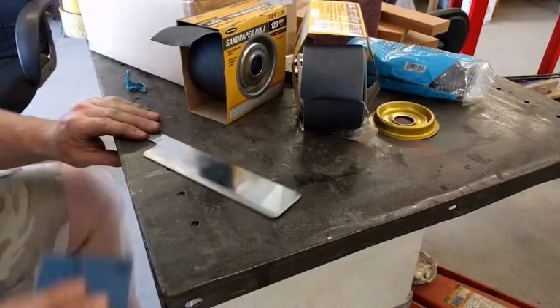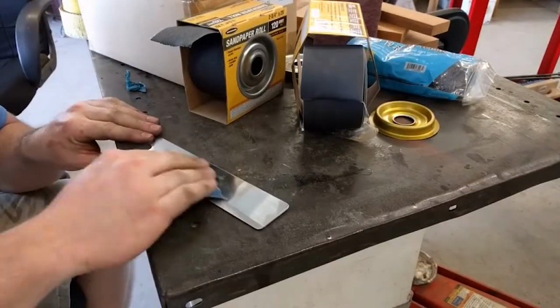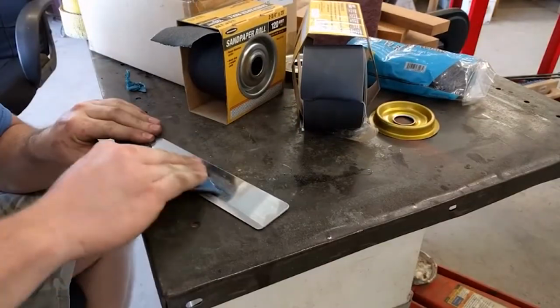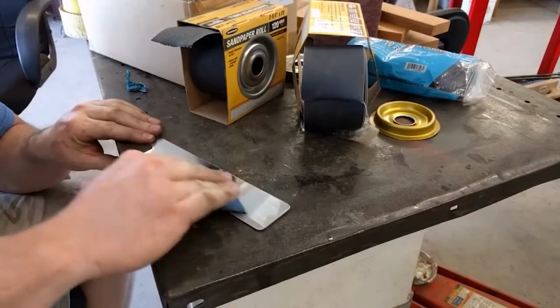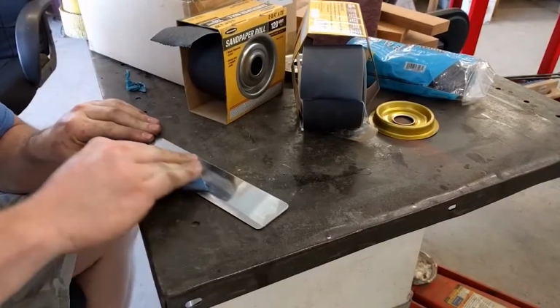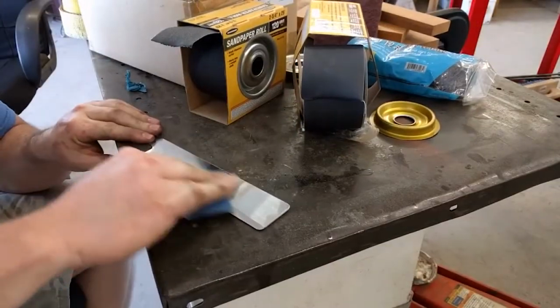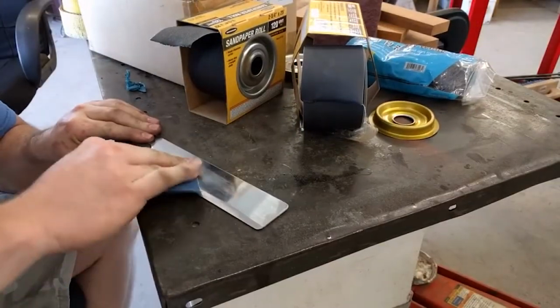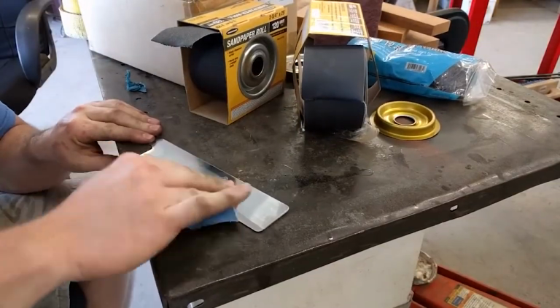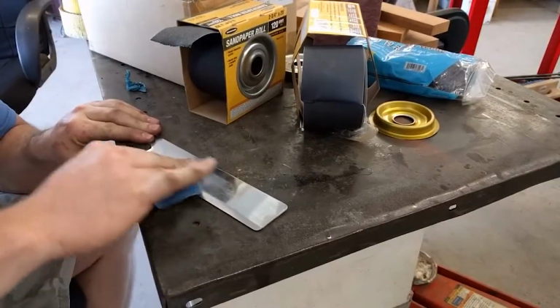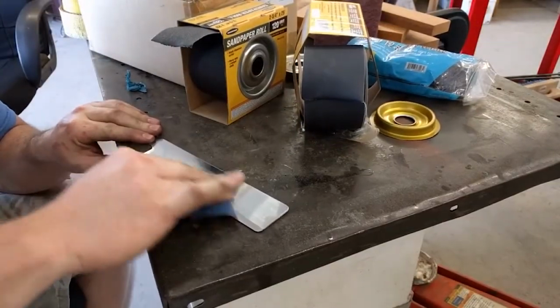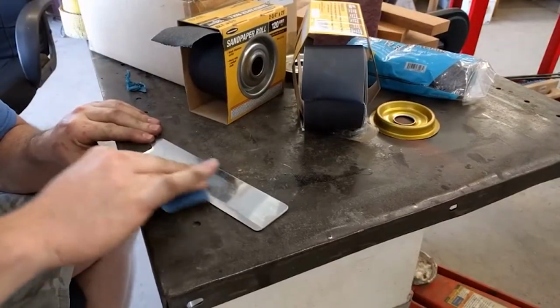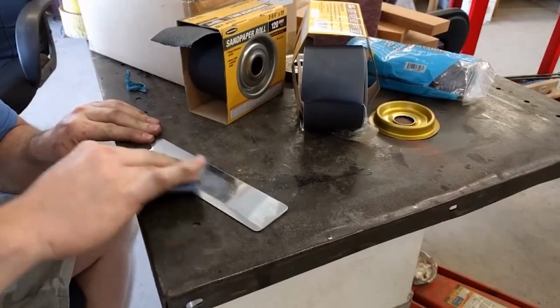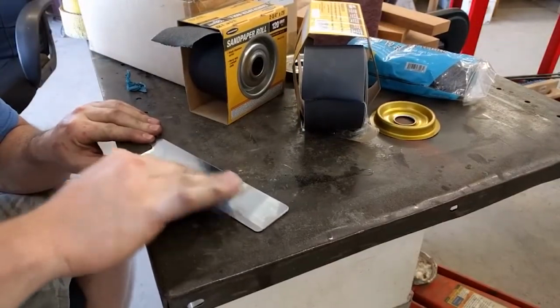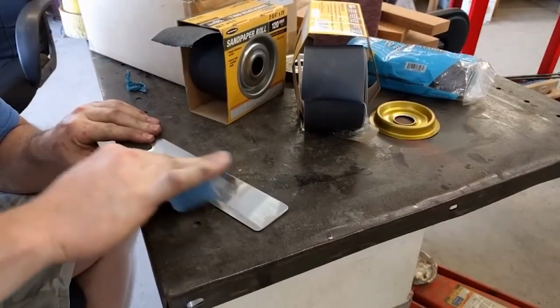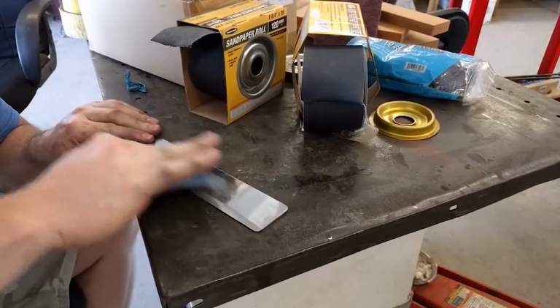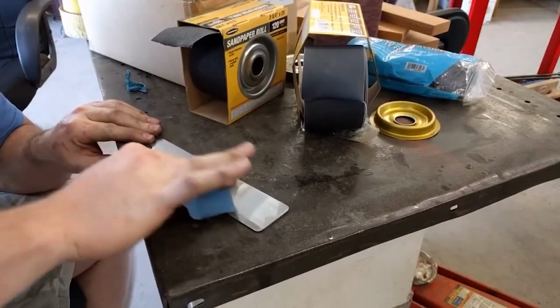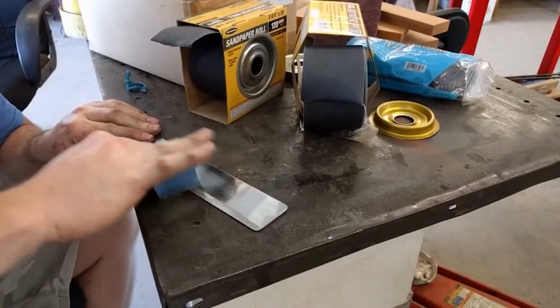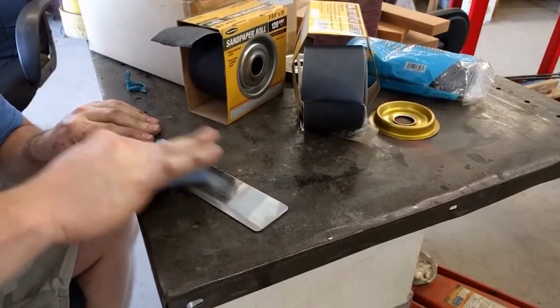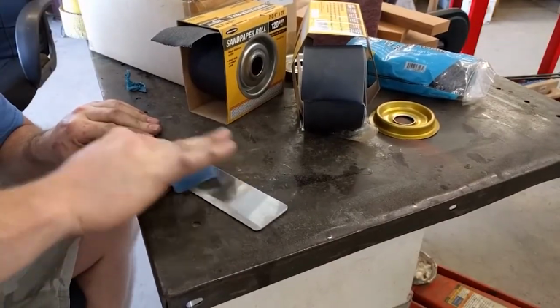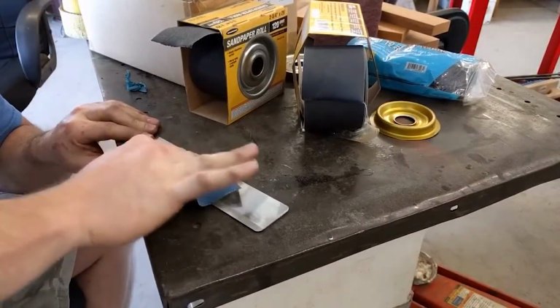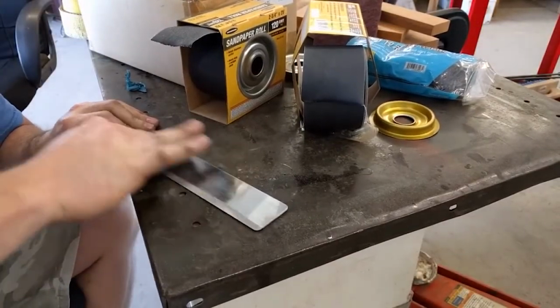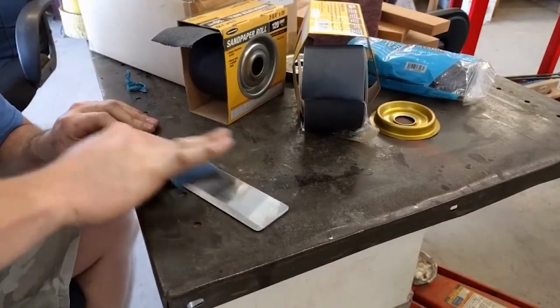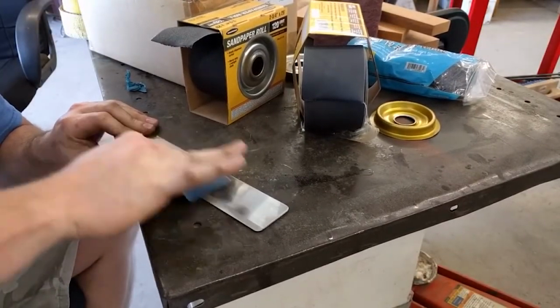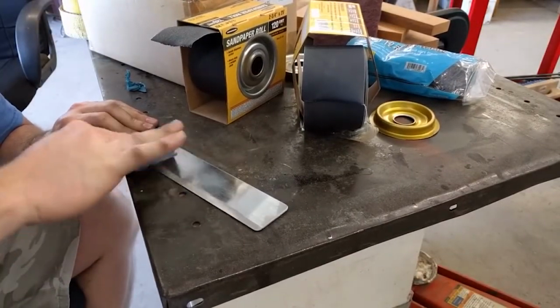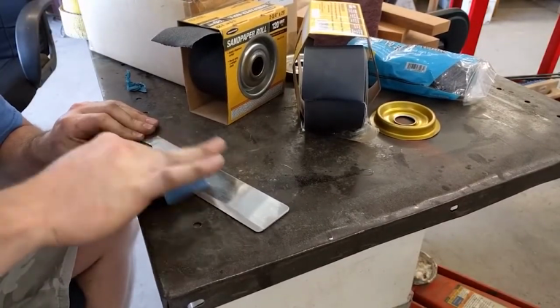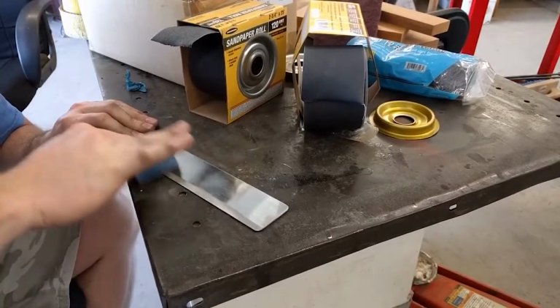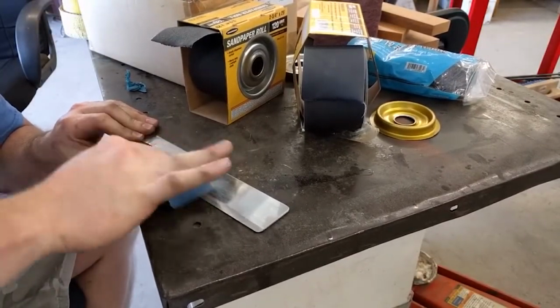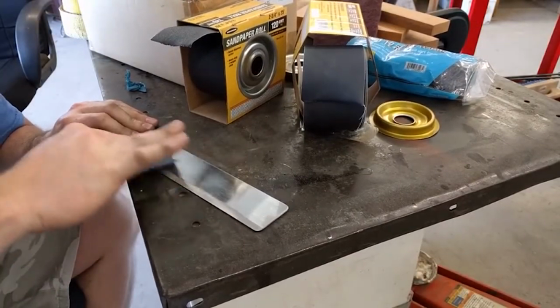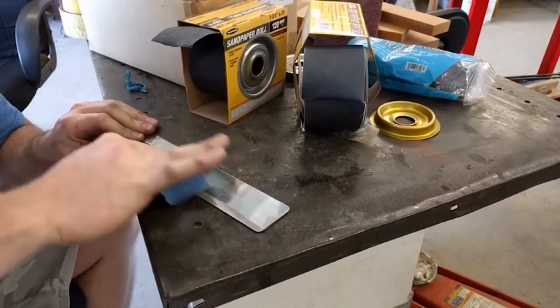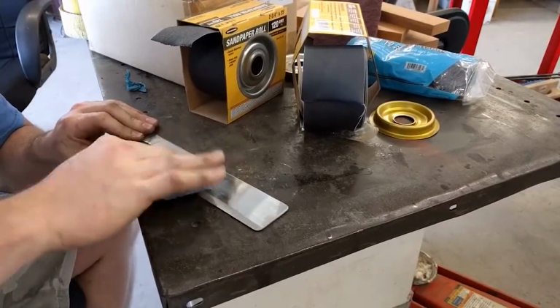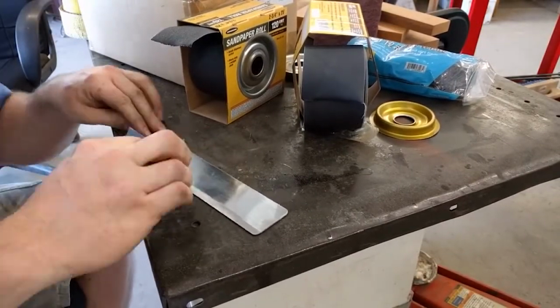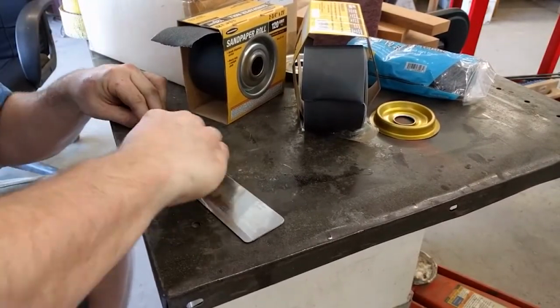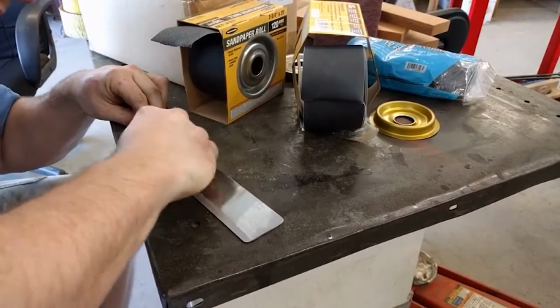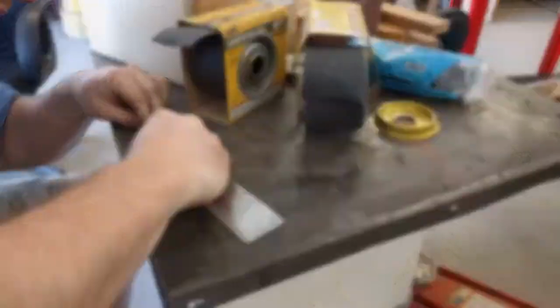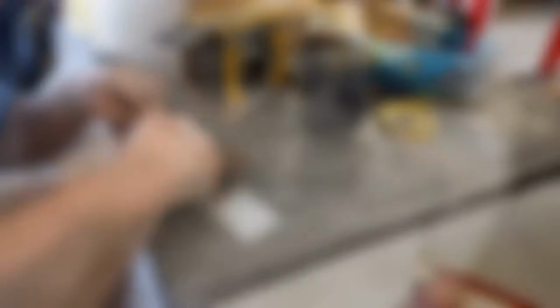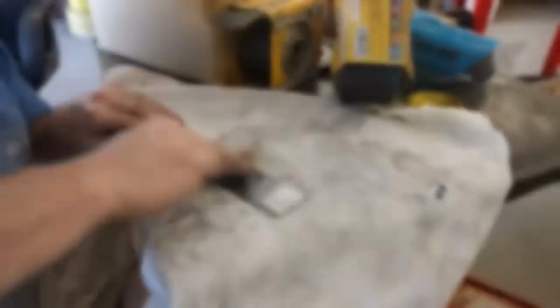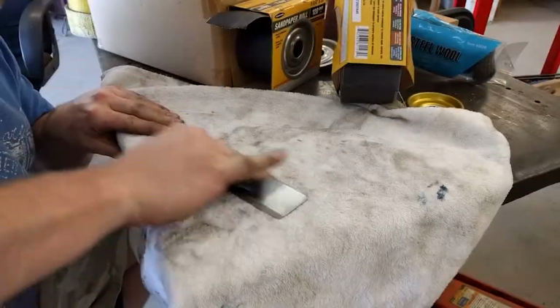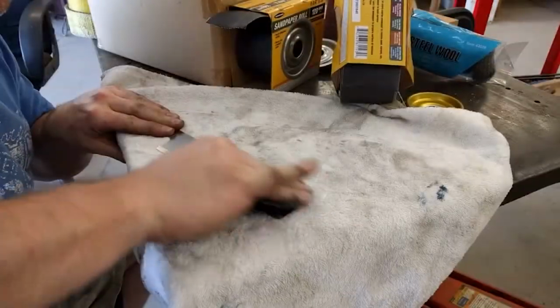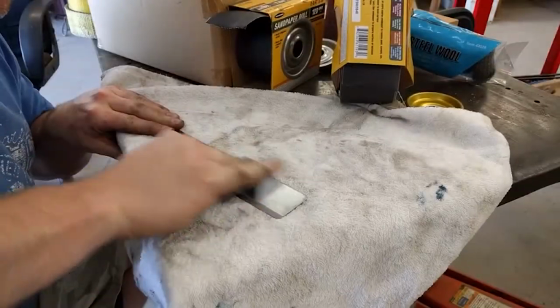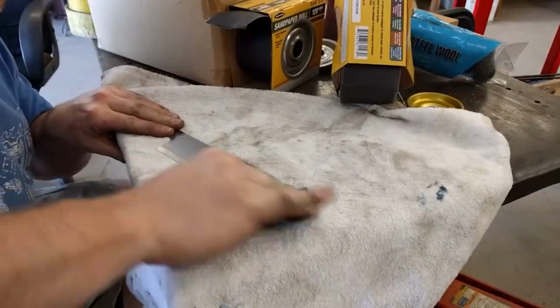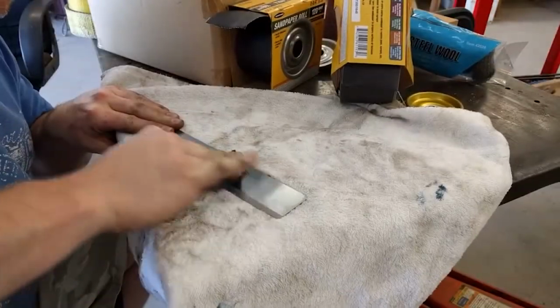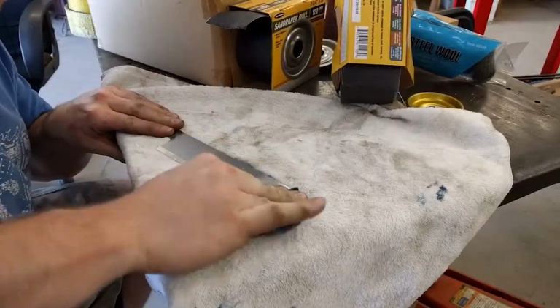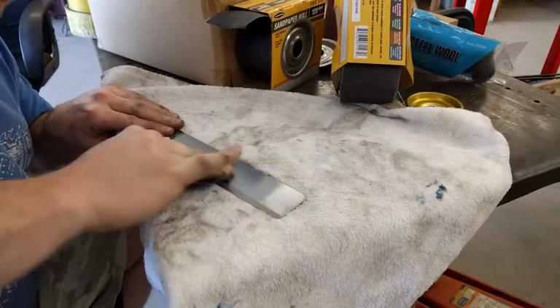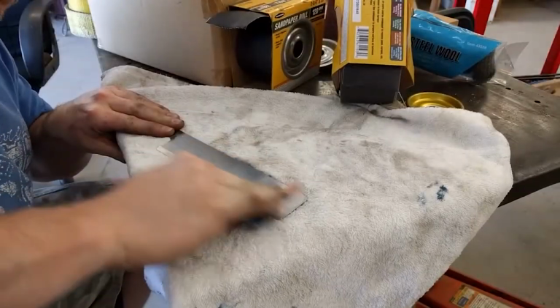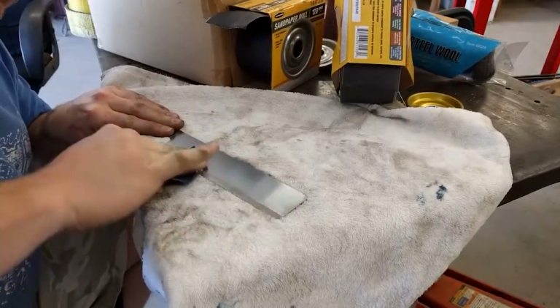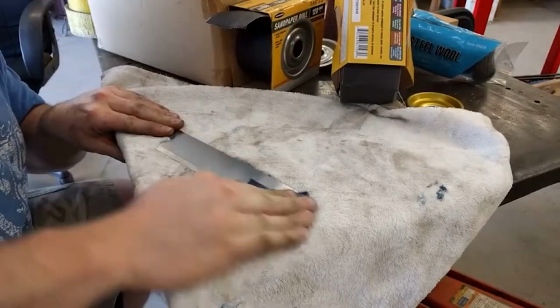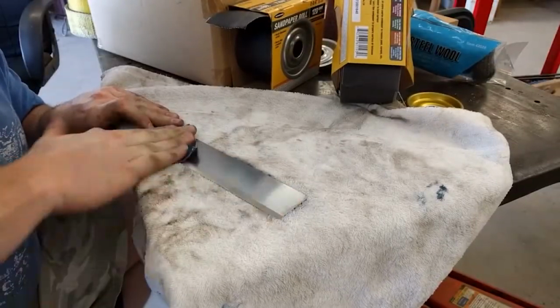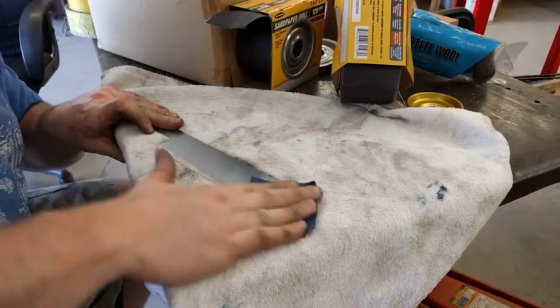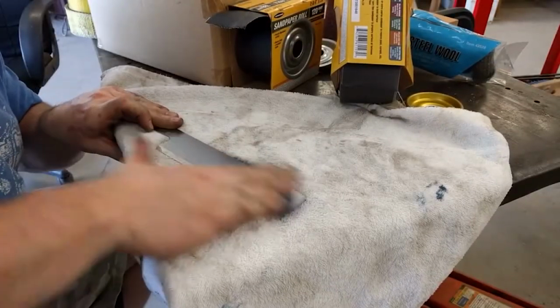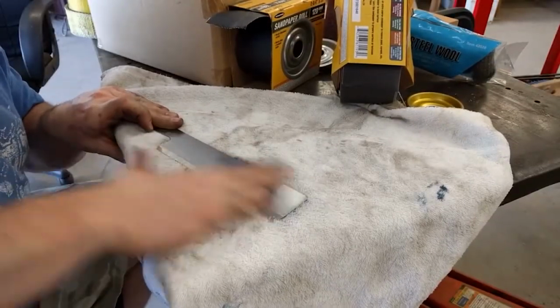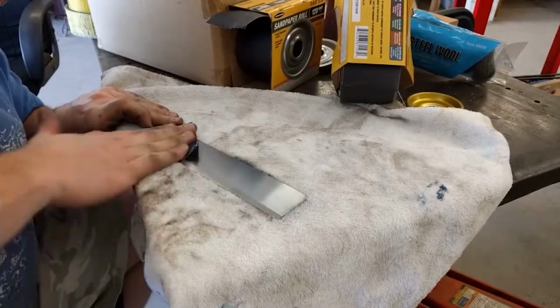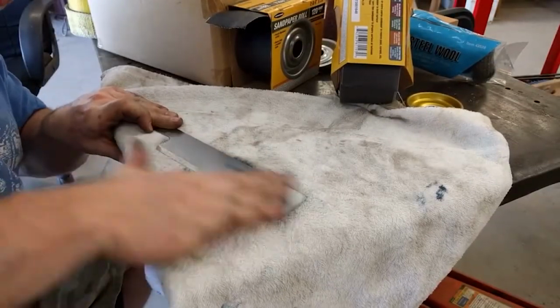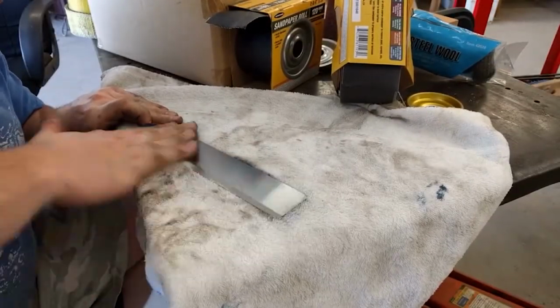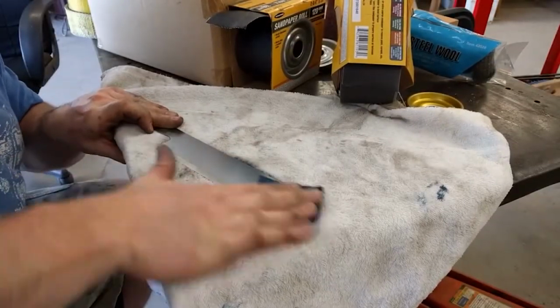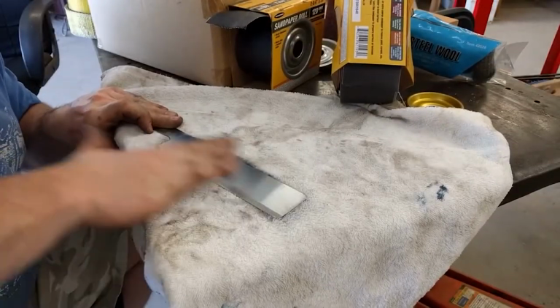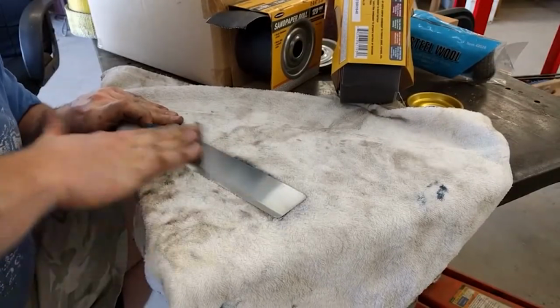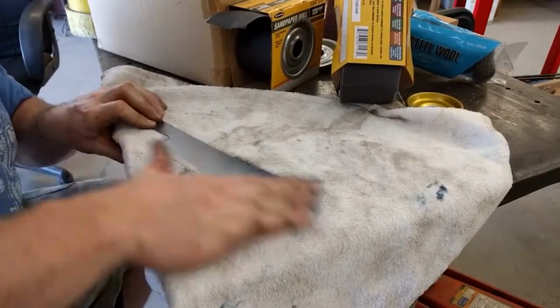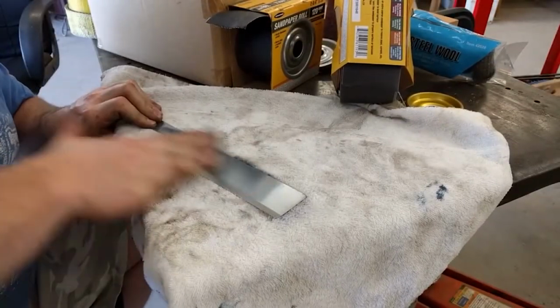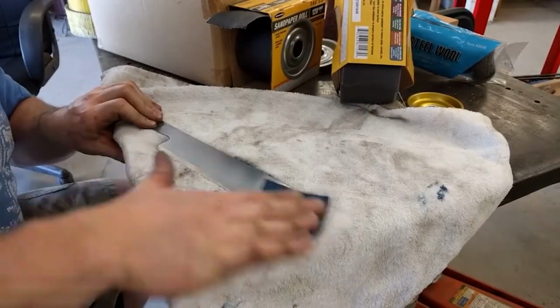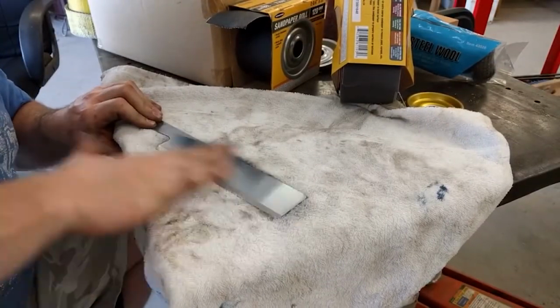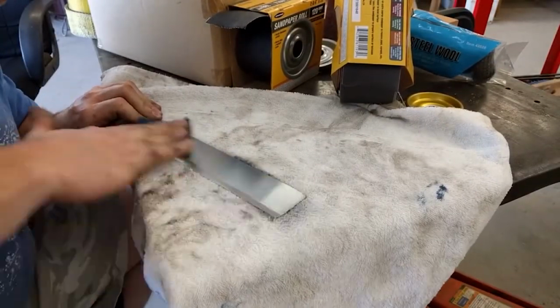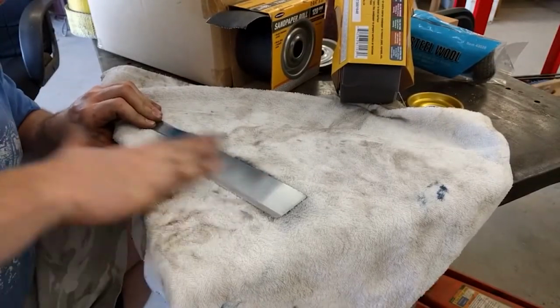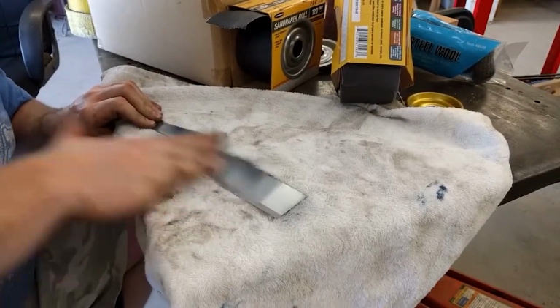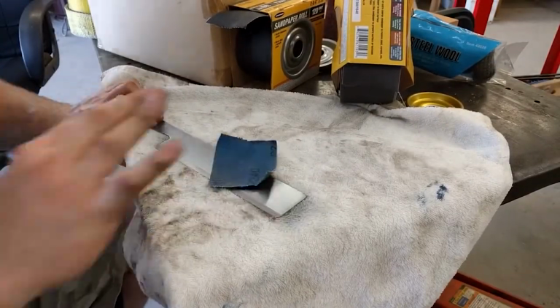Now we move on to our sandpaper. We start at 80 grit and work our way finer and finer until we get the polish that we designed.